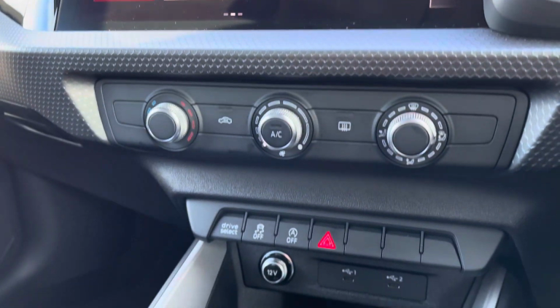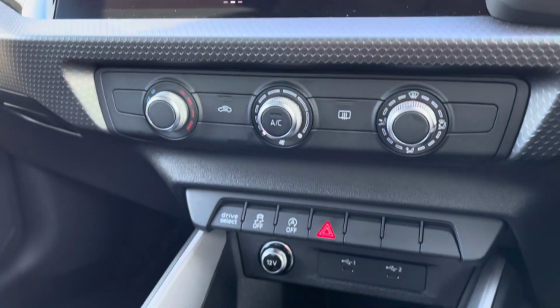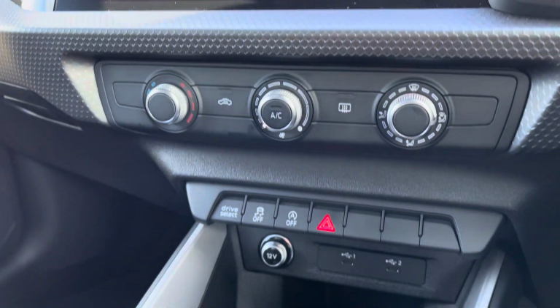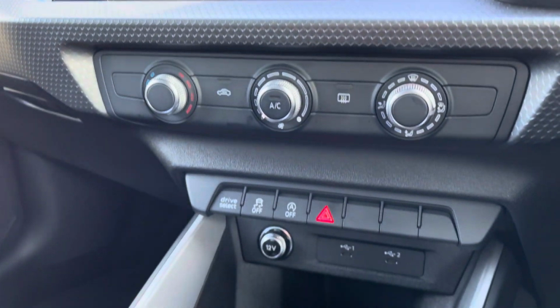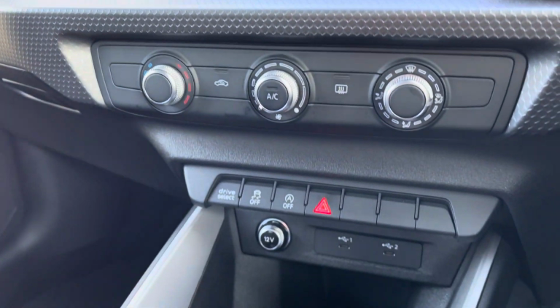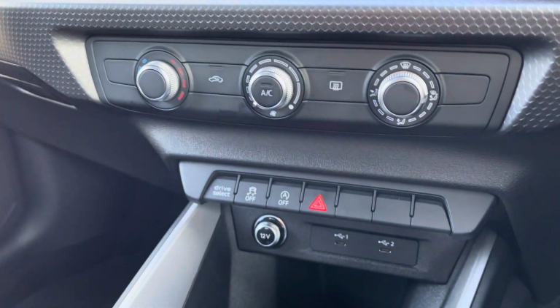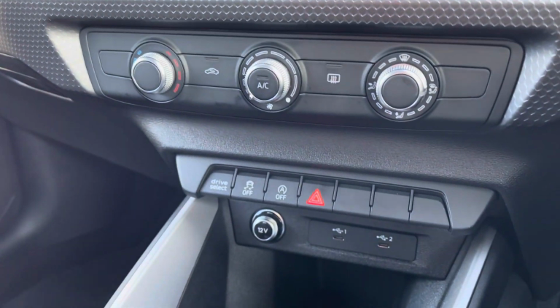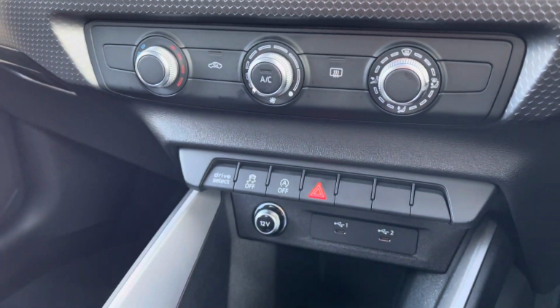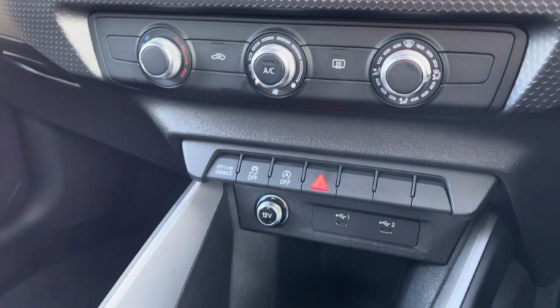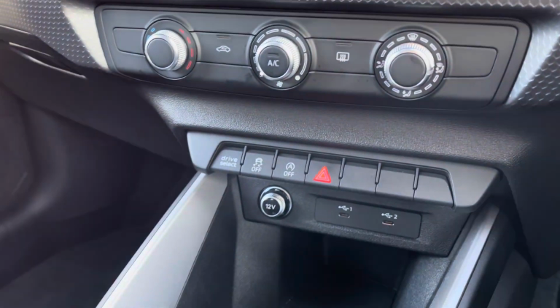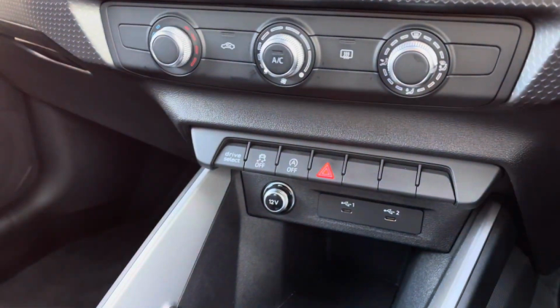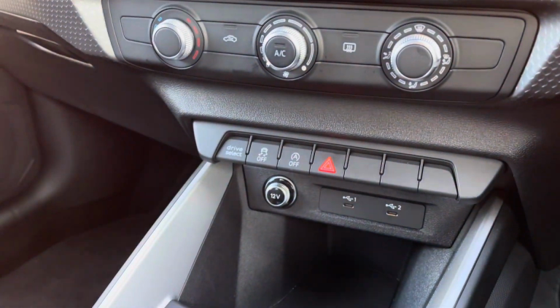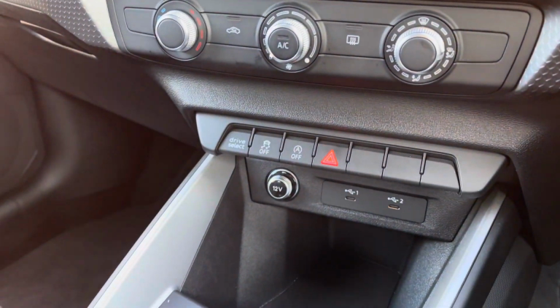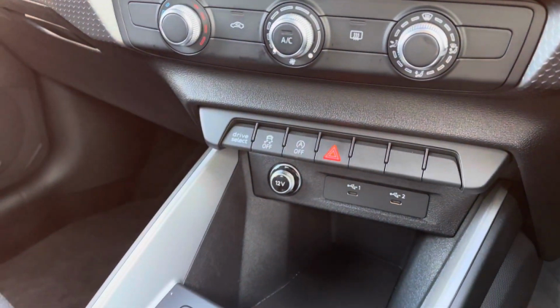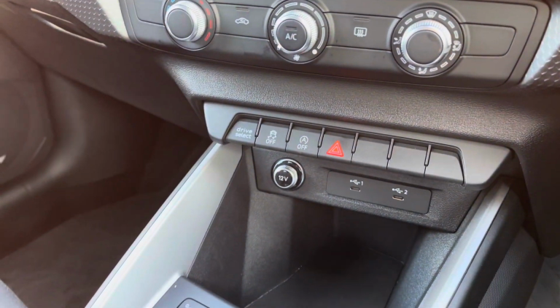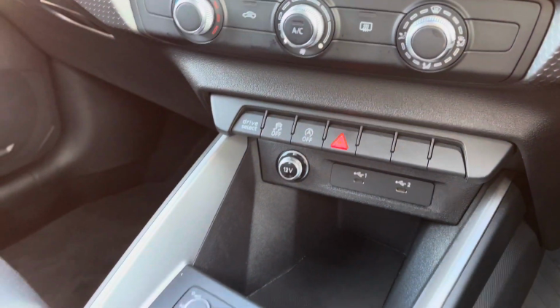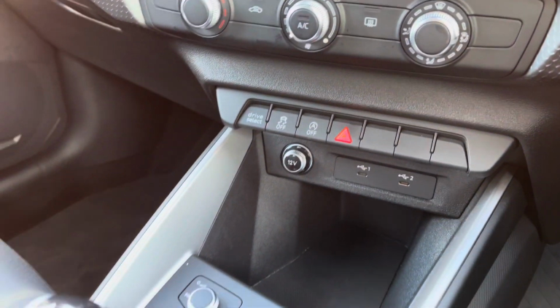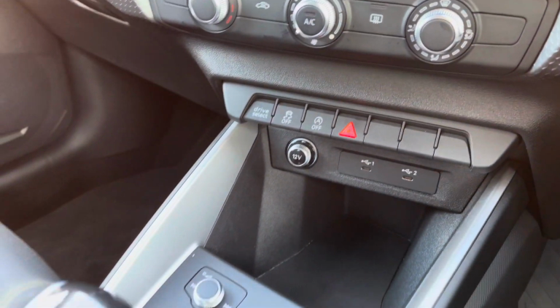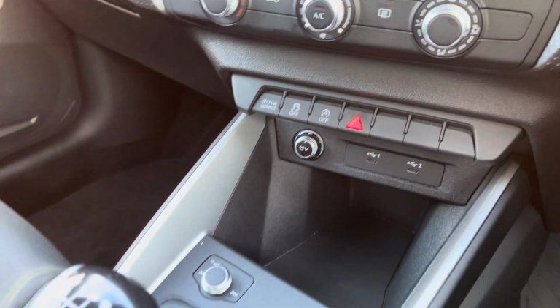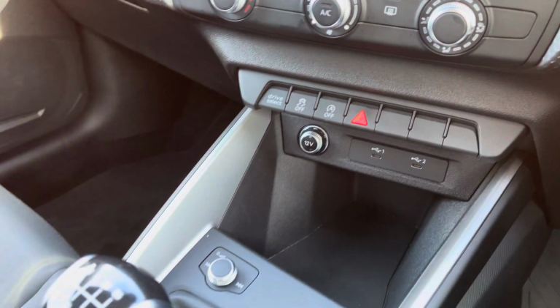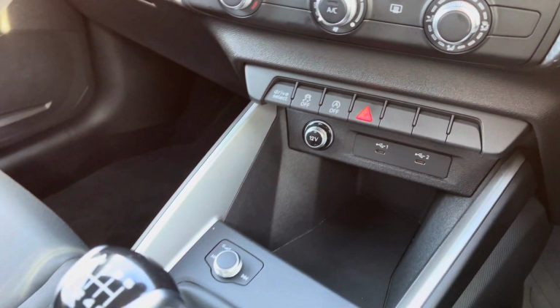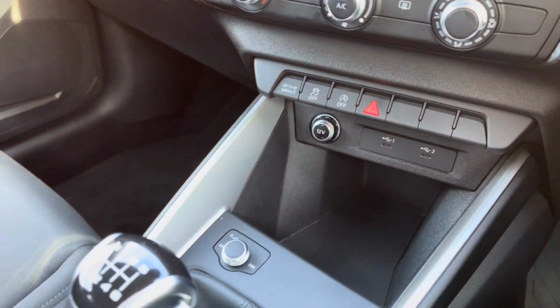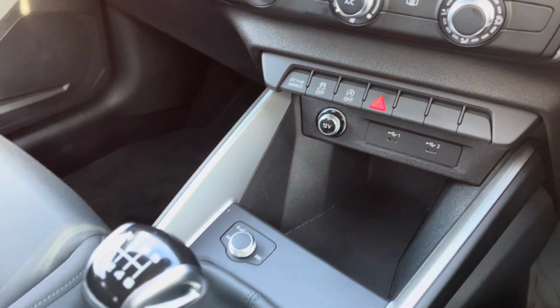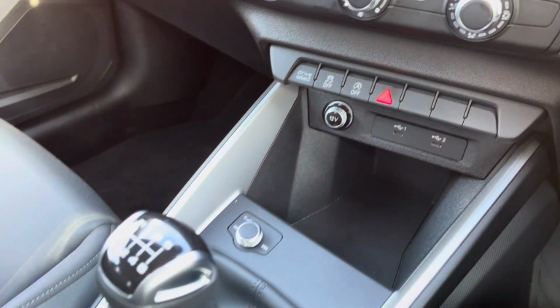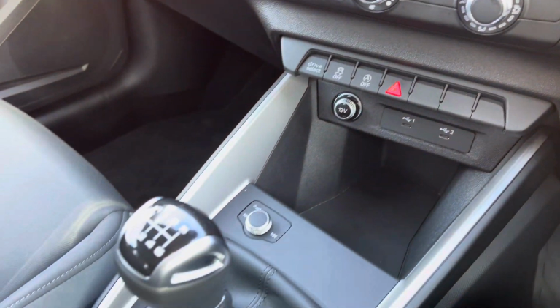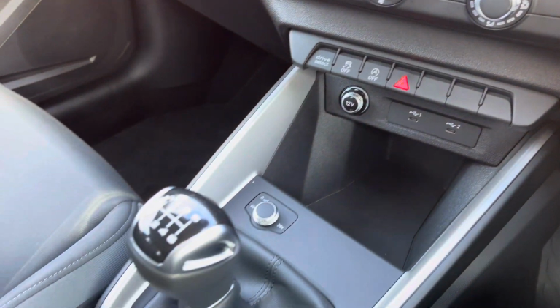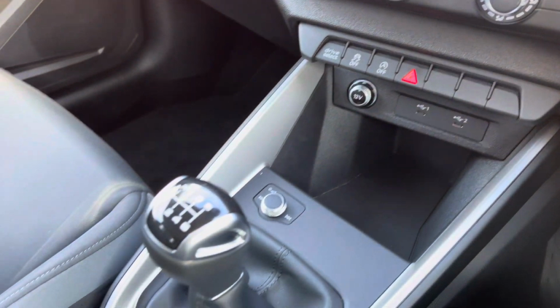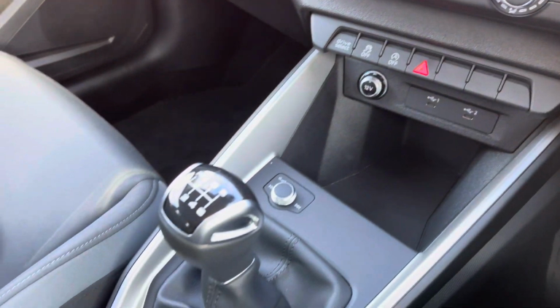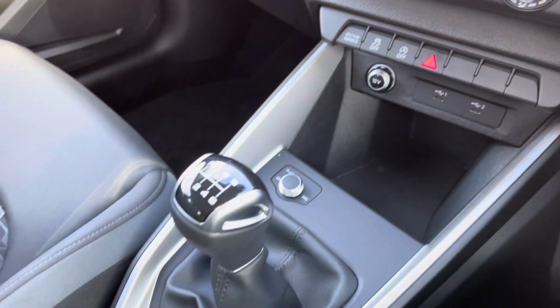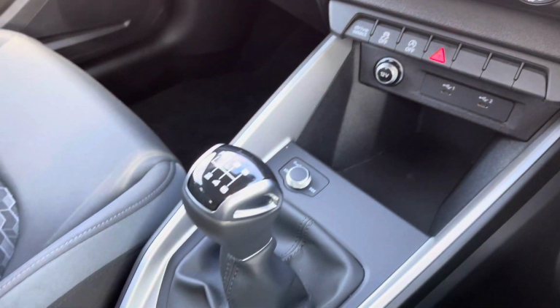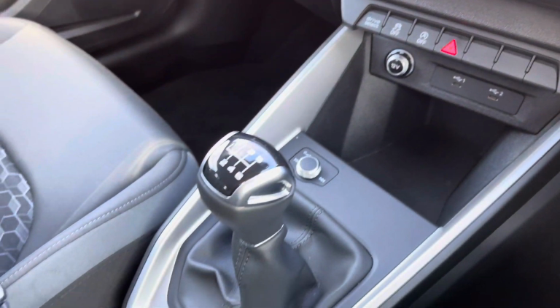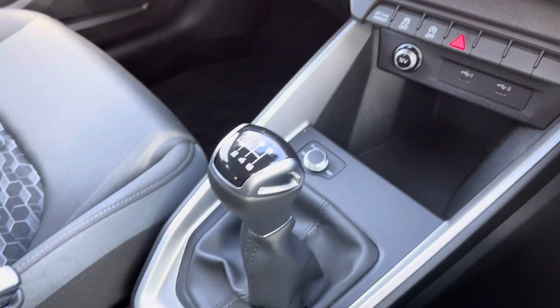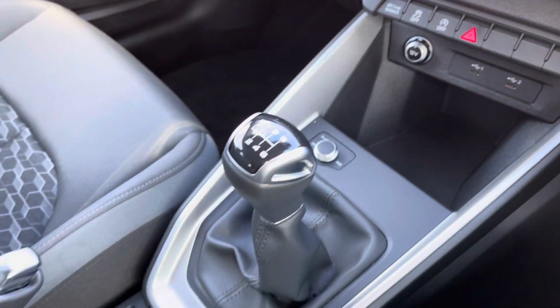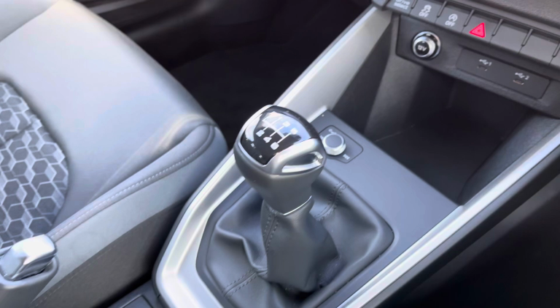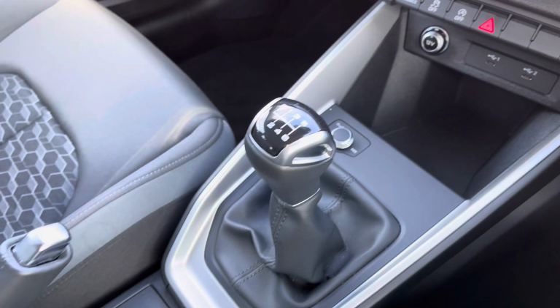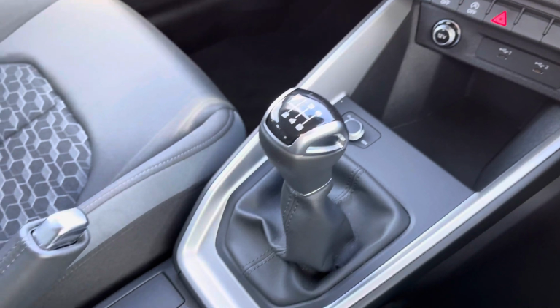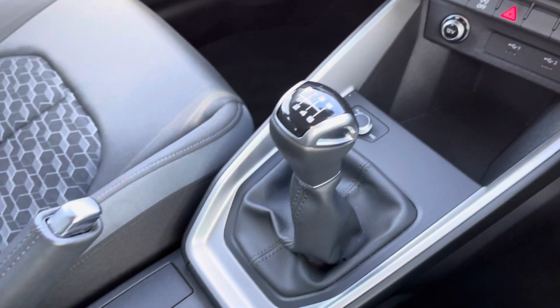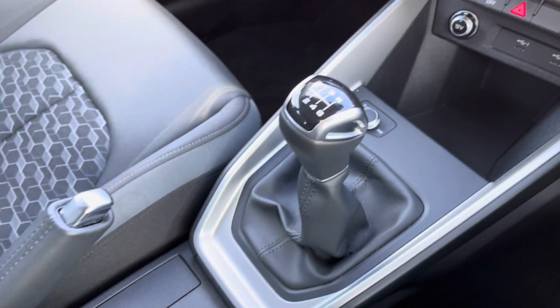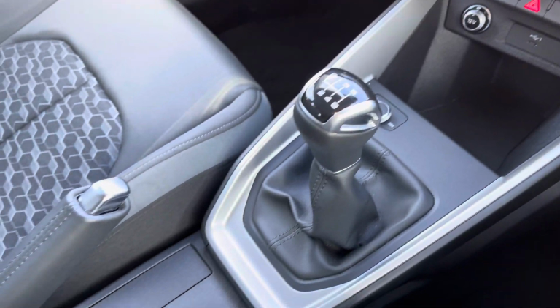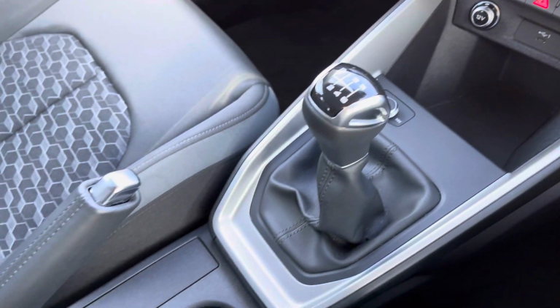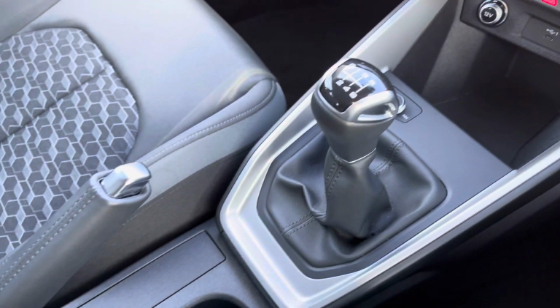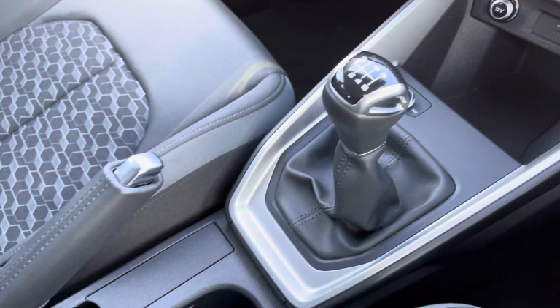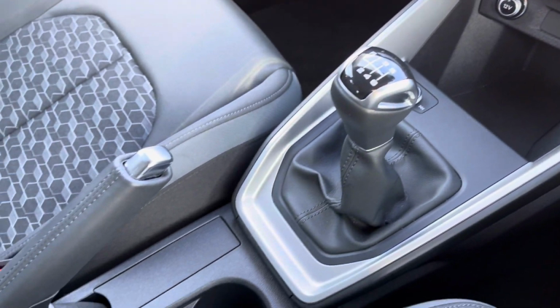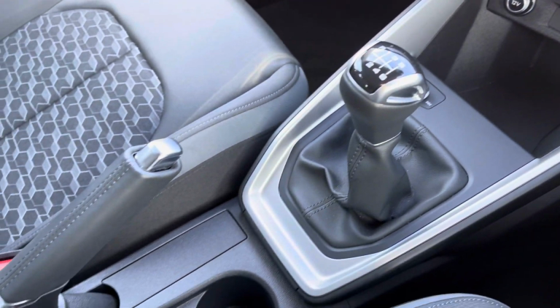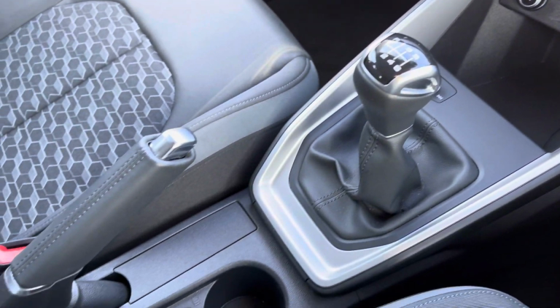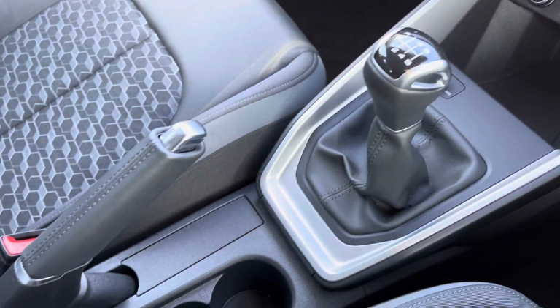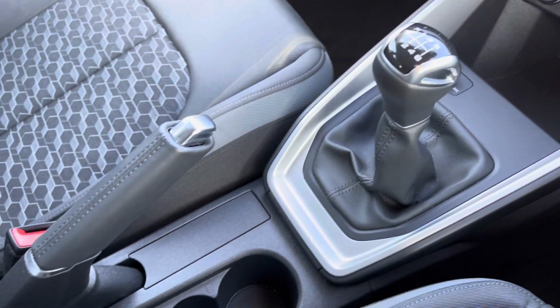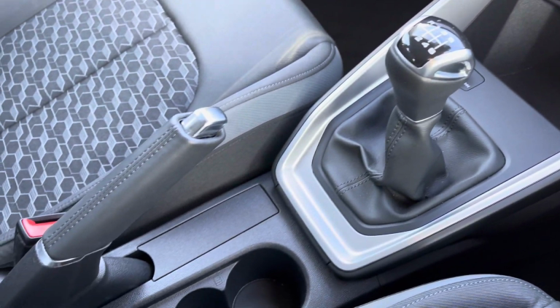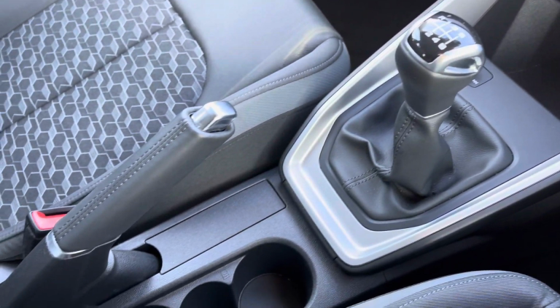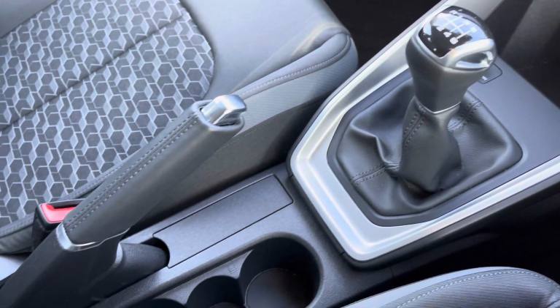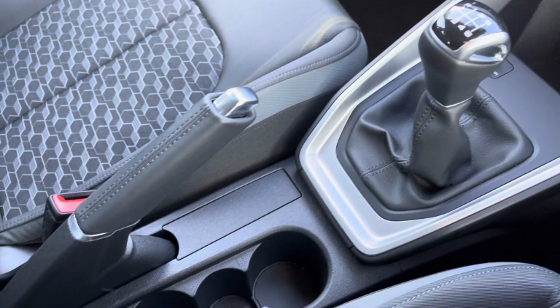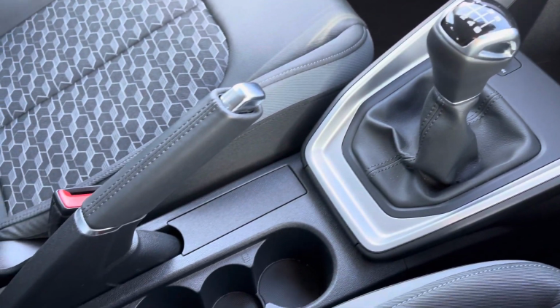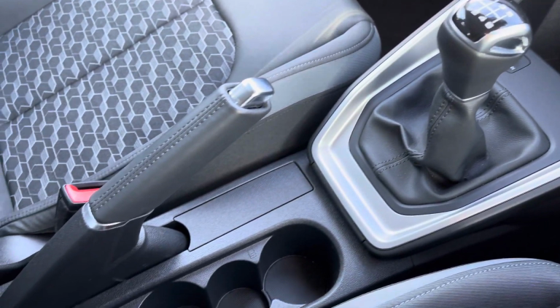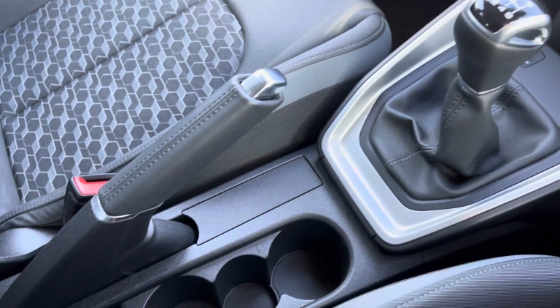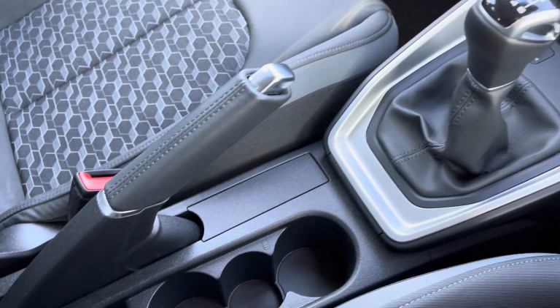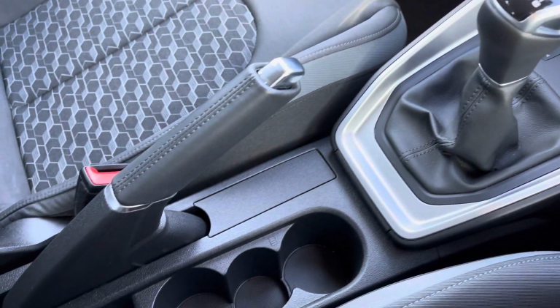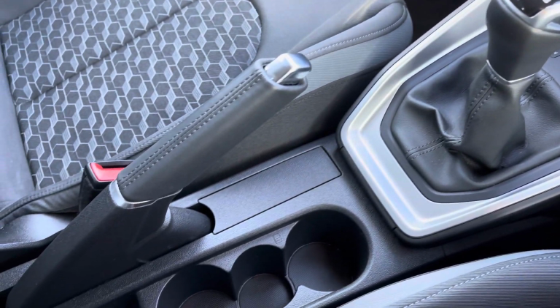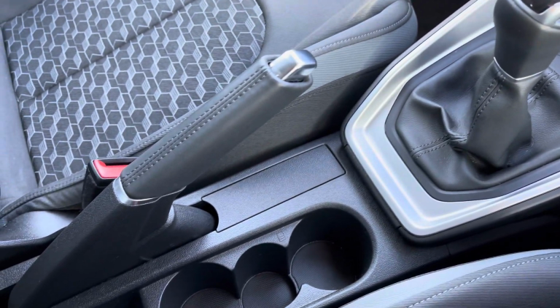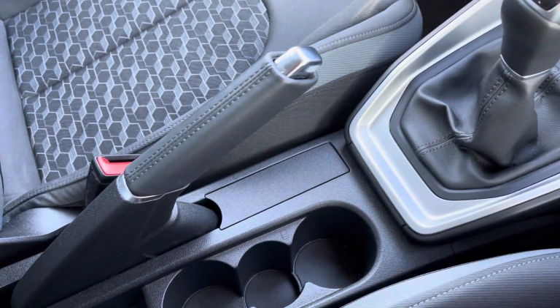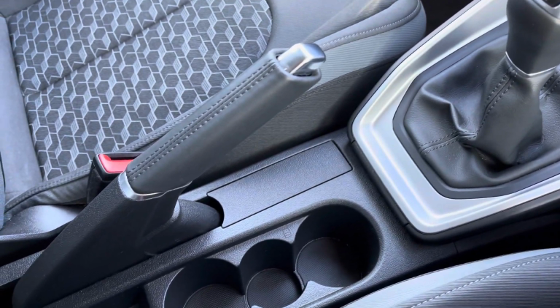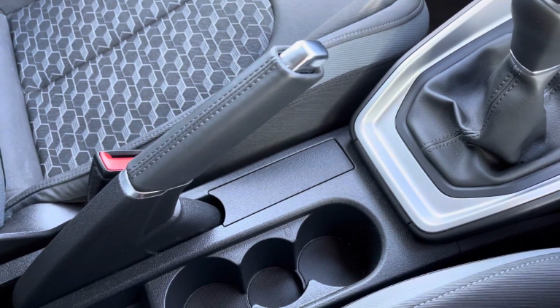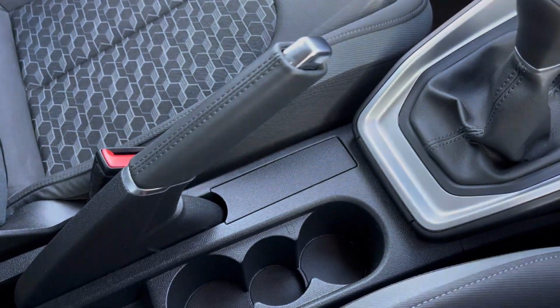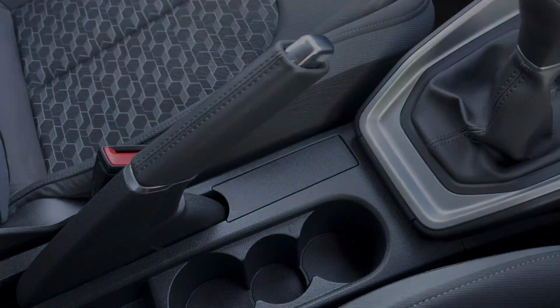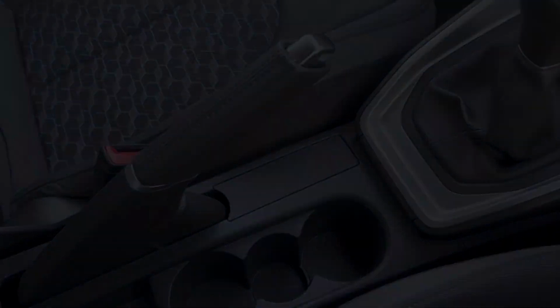There's a nicely easy-to-use air conditioning panel, a 12-watt socket and USB ports, the 6-speed manual gearbox, and cup holders in the centre.